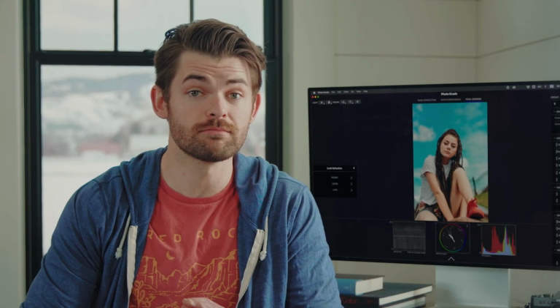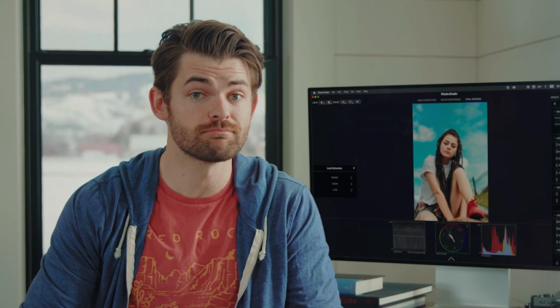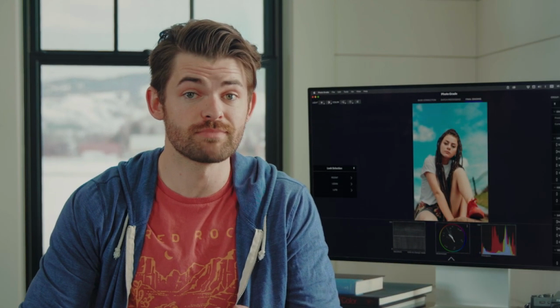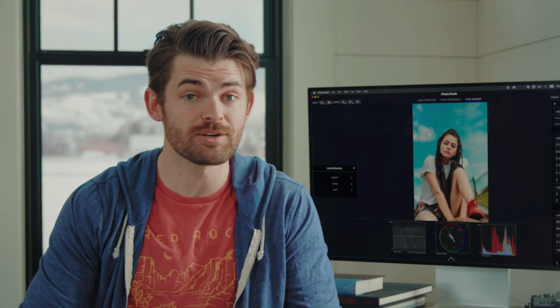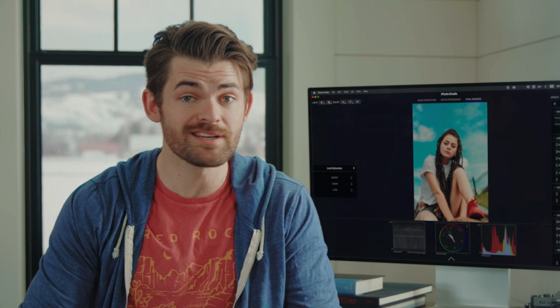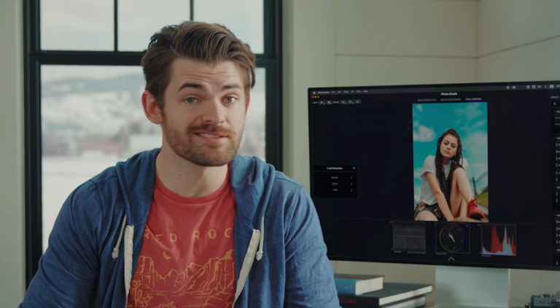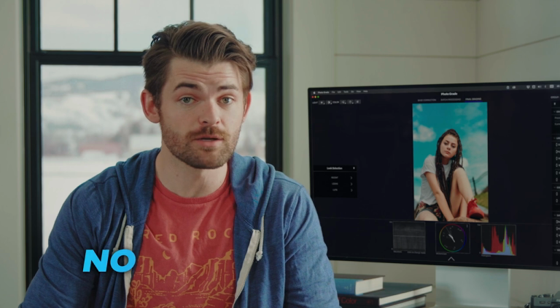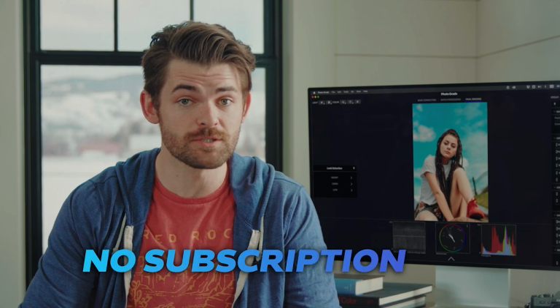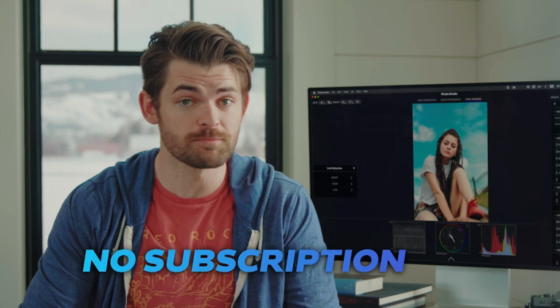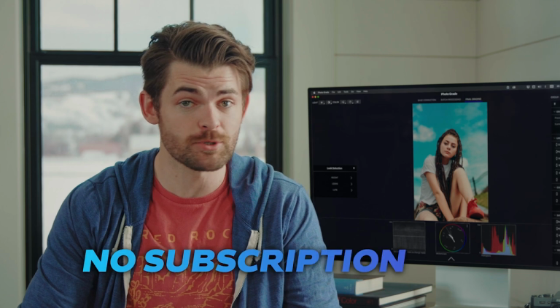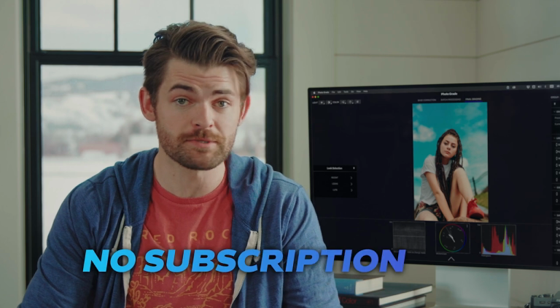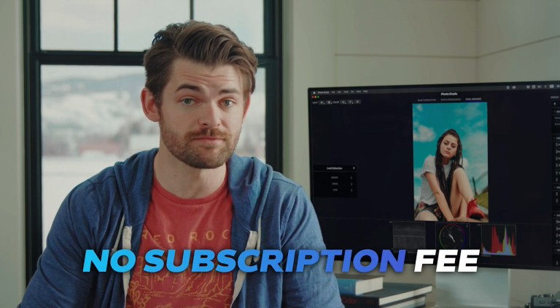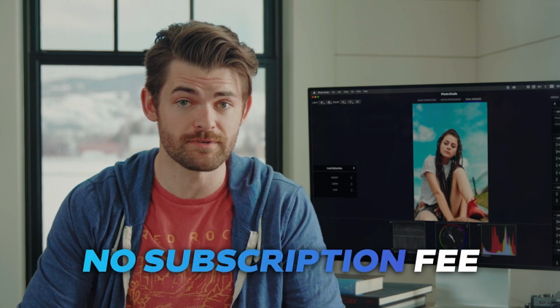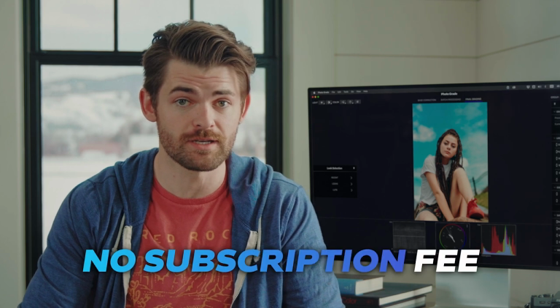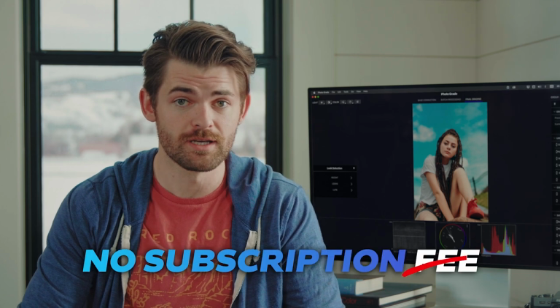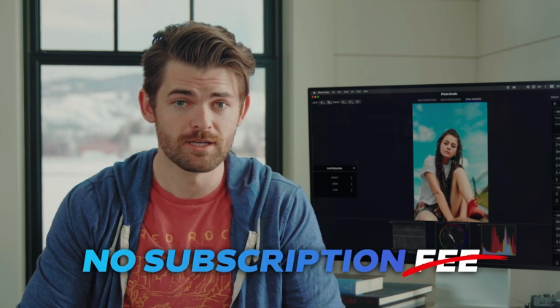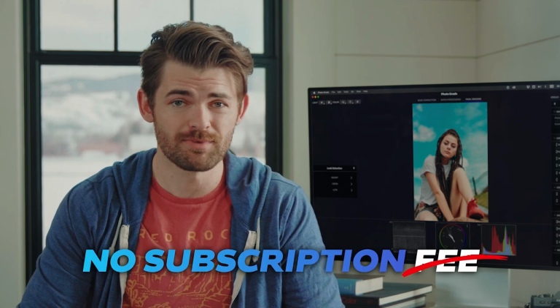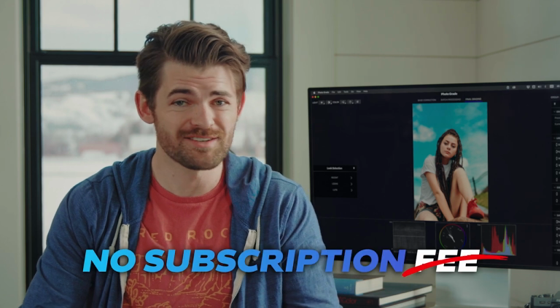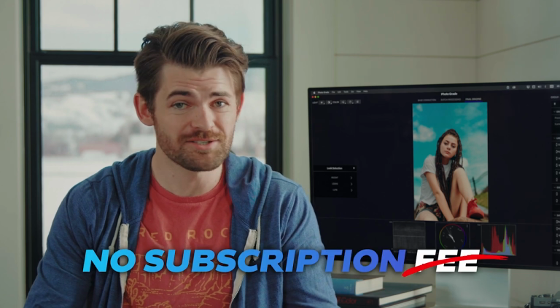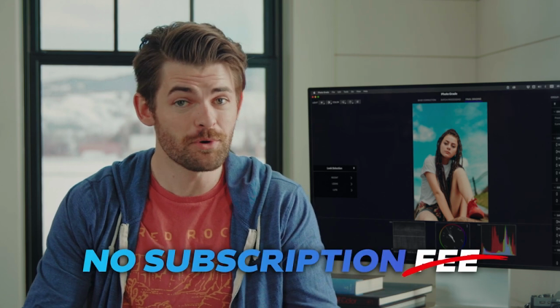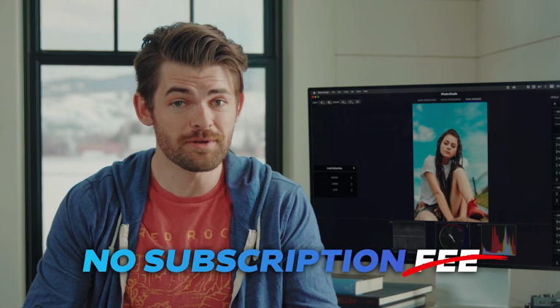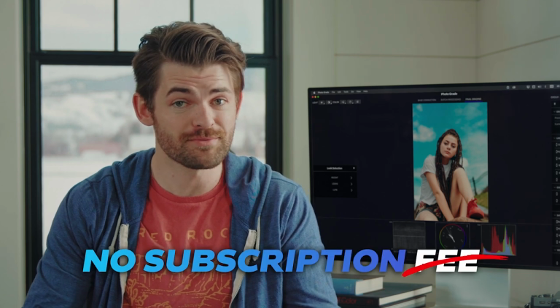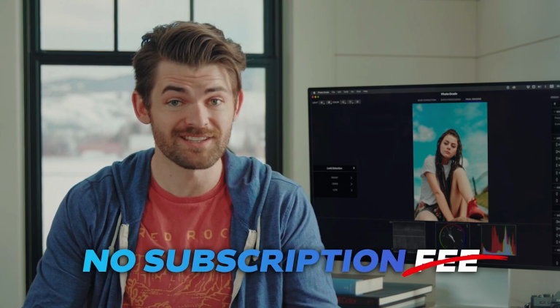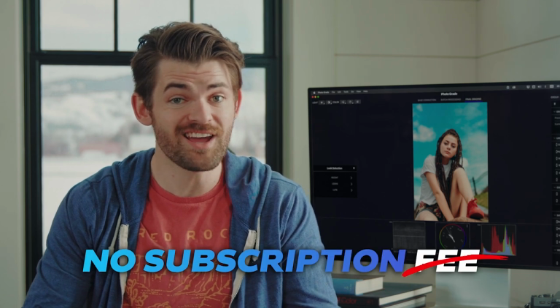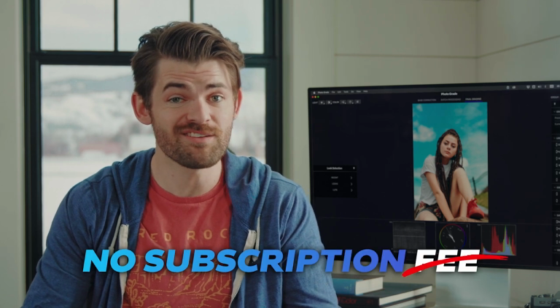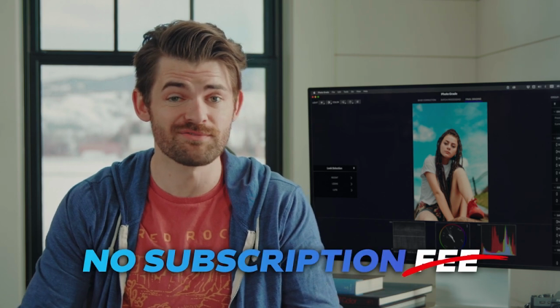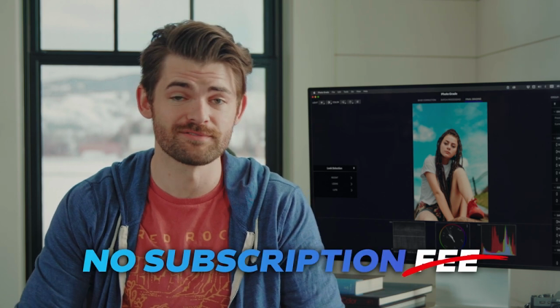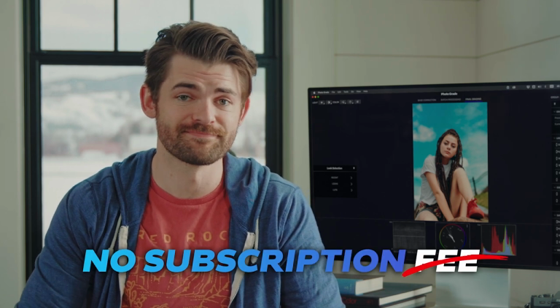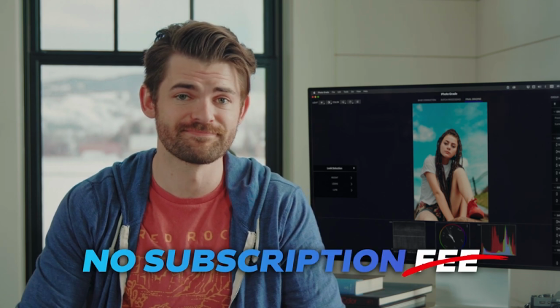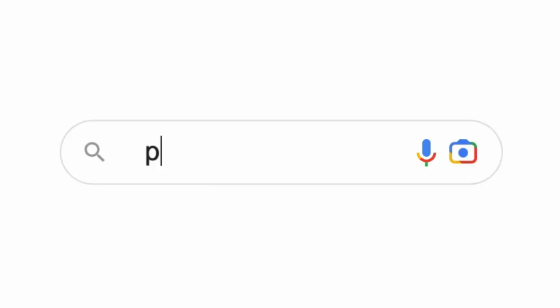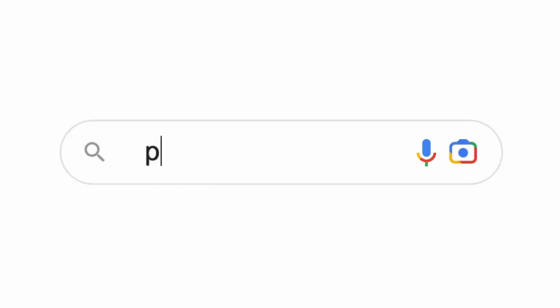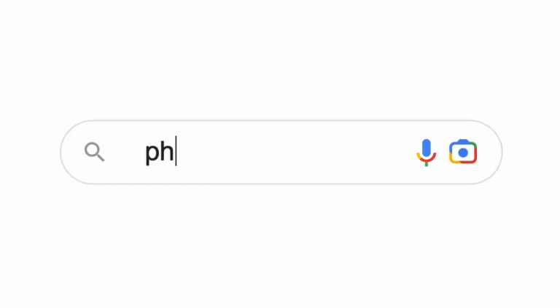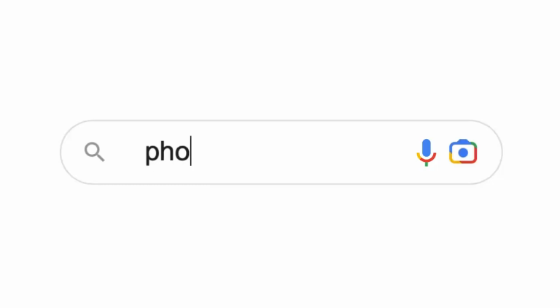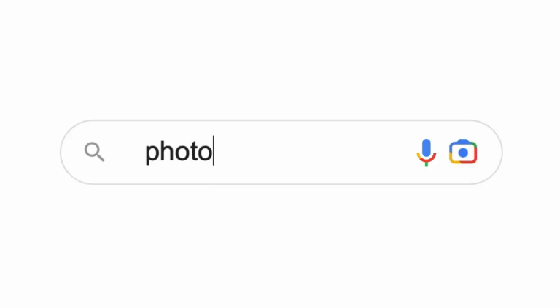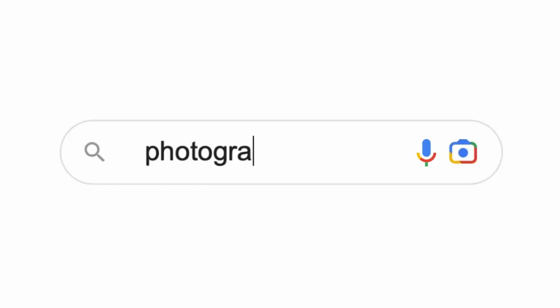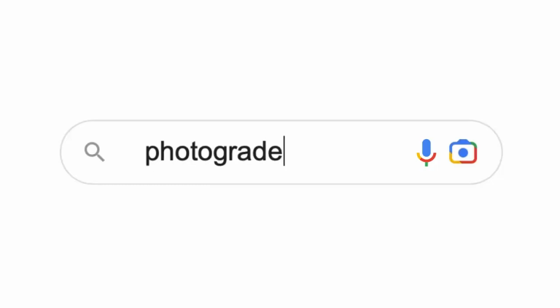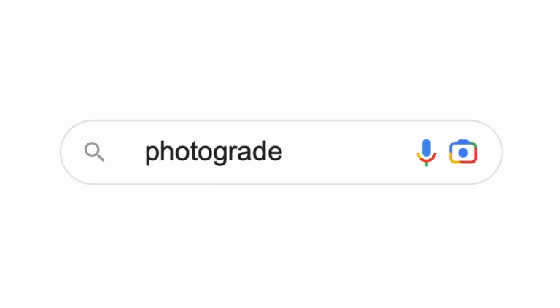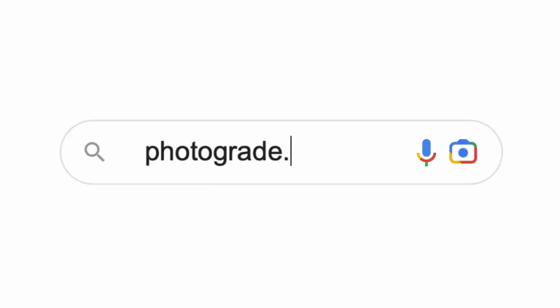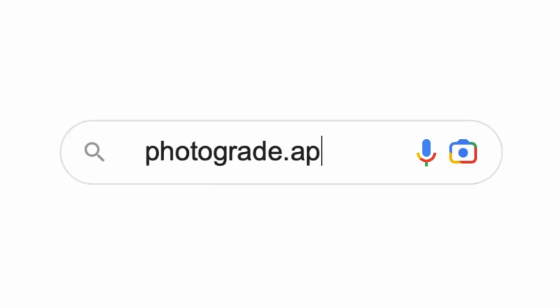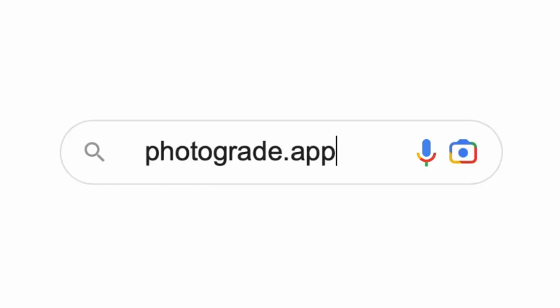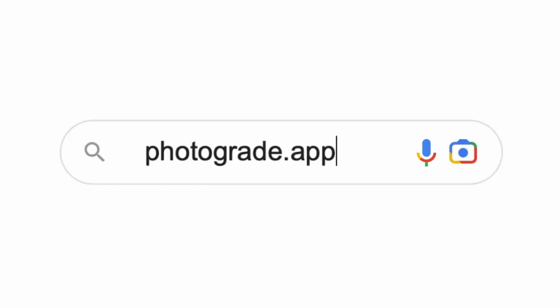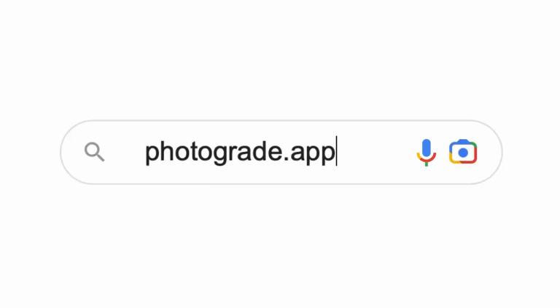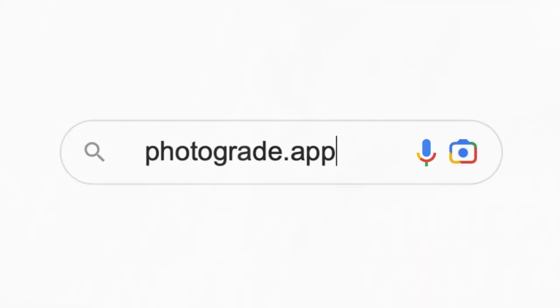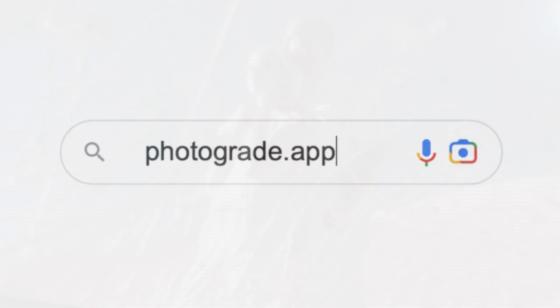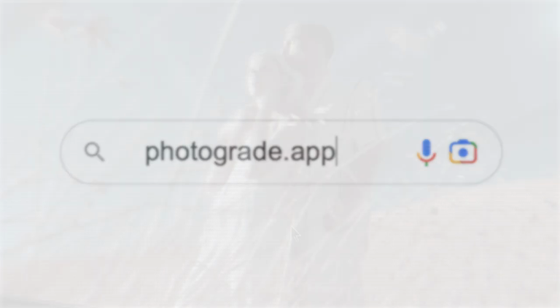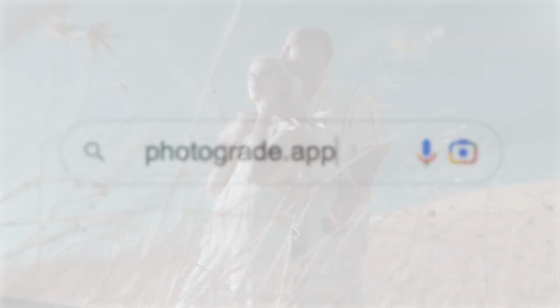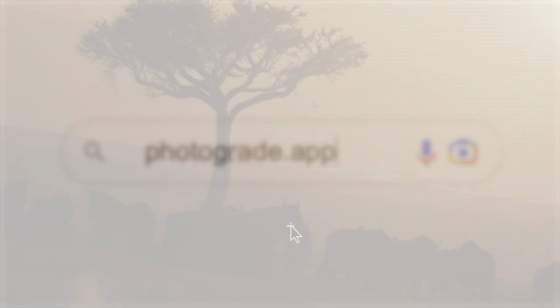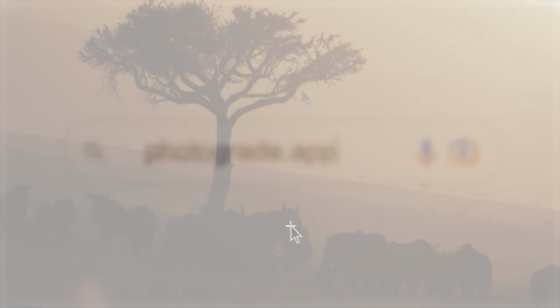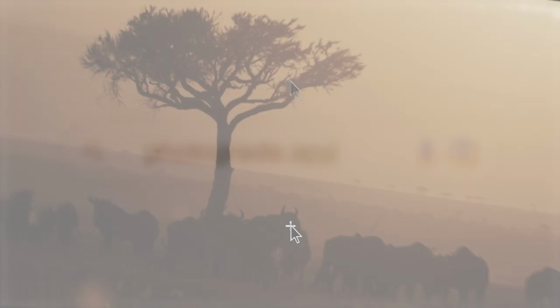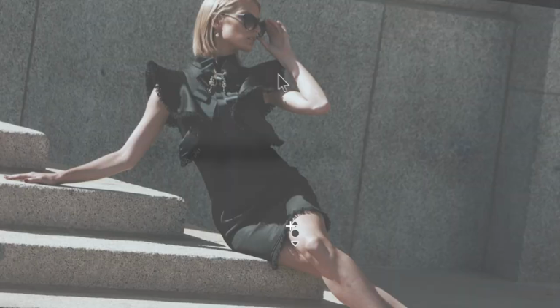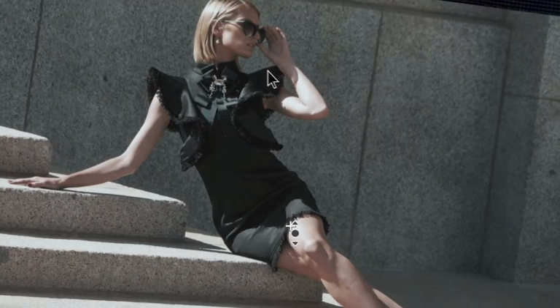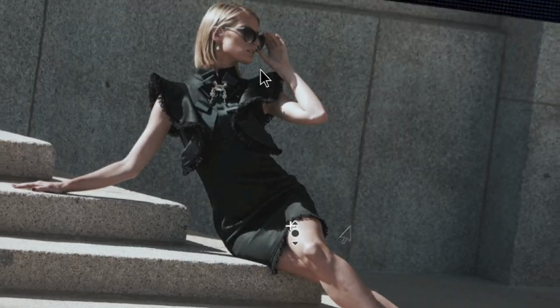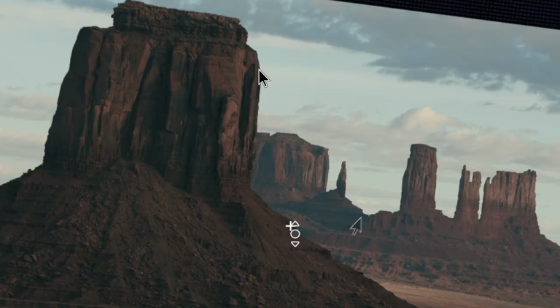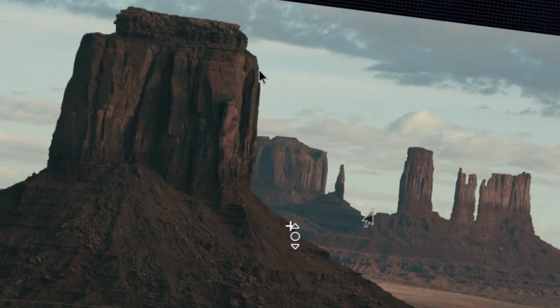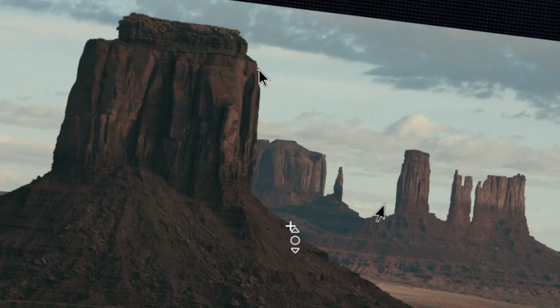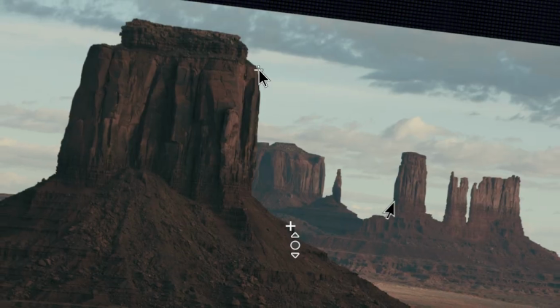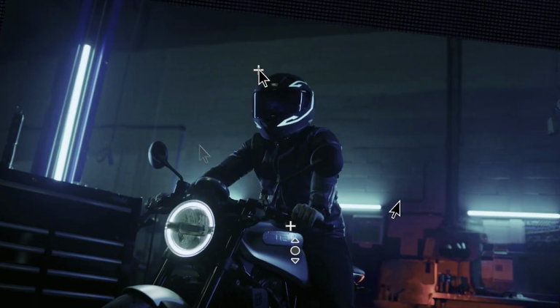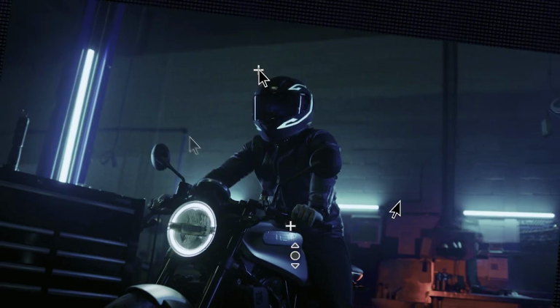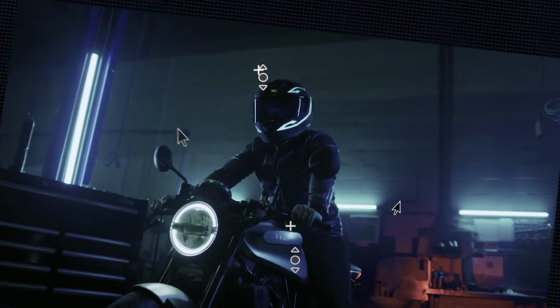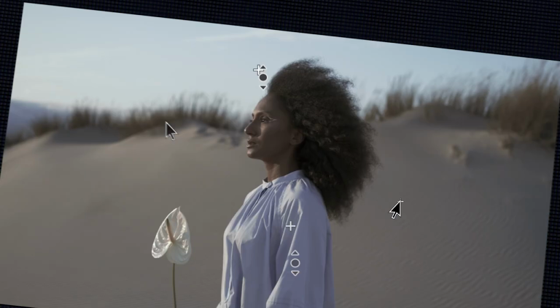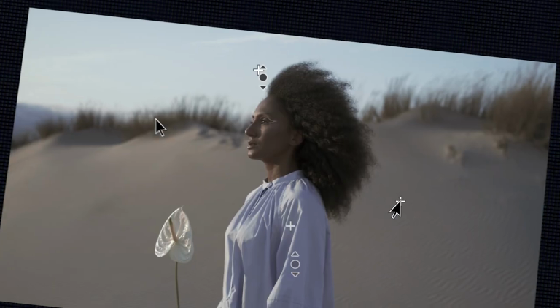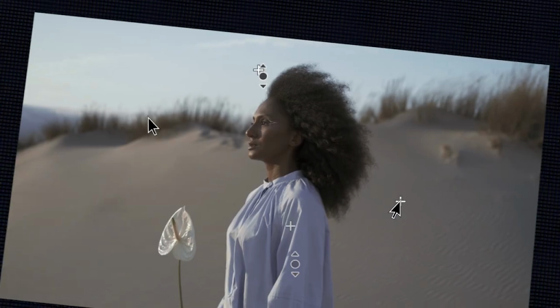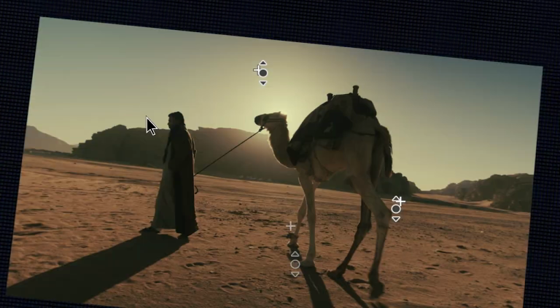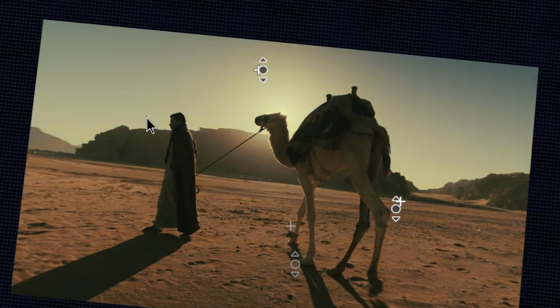And there is no subscription fee because you own it for life. Go to photograde.app and get professional vibrant looking images in minutes.